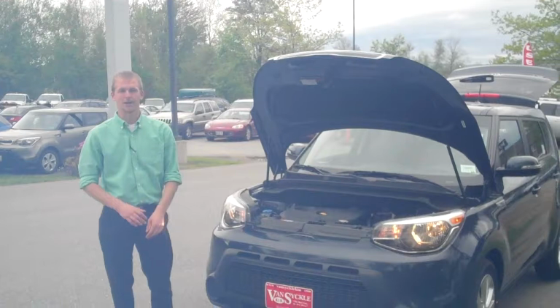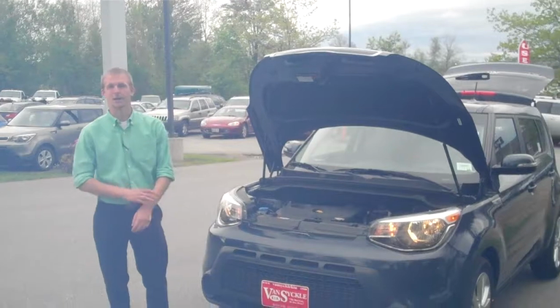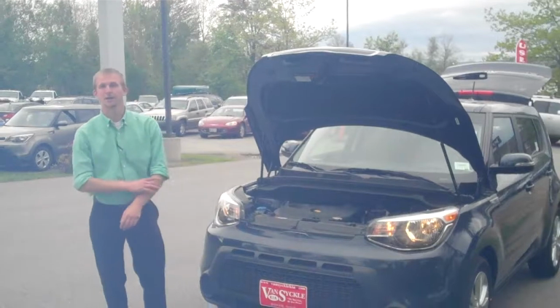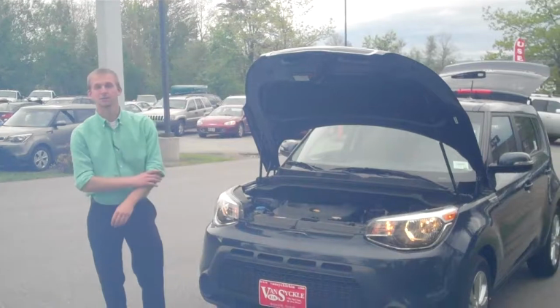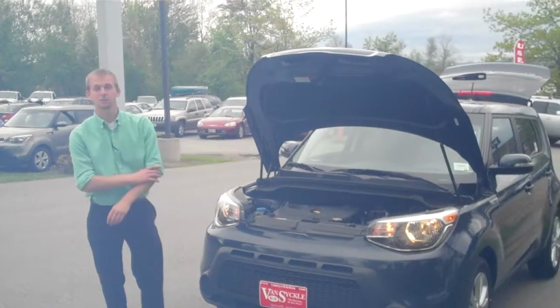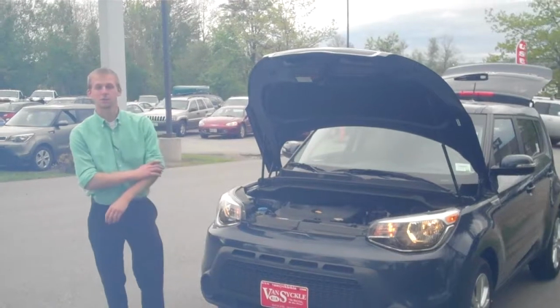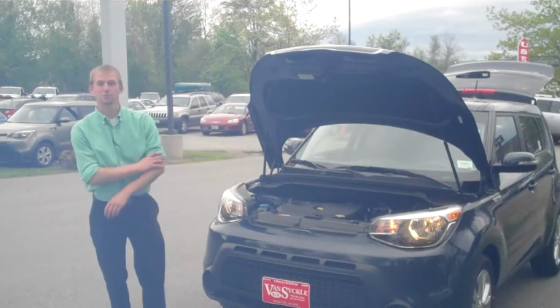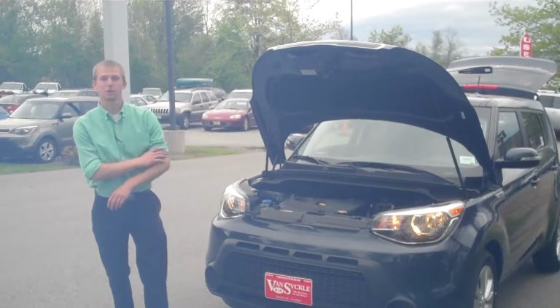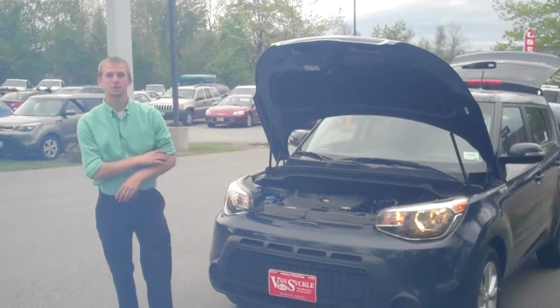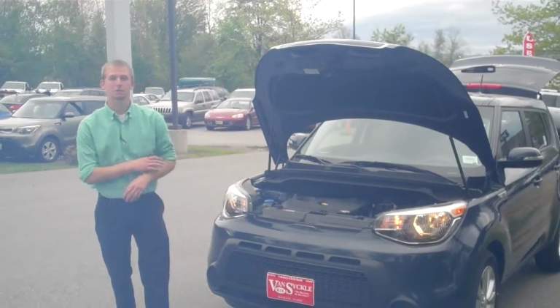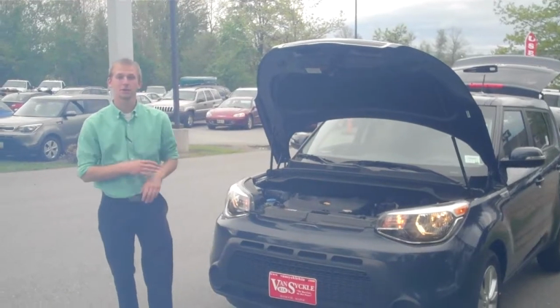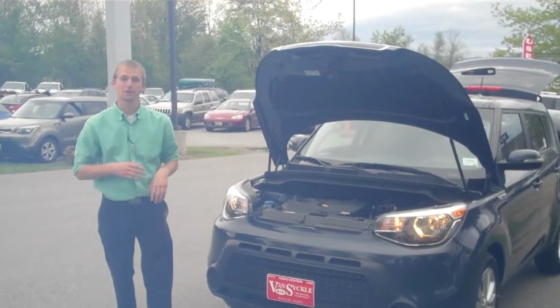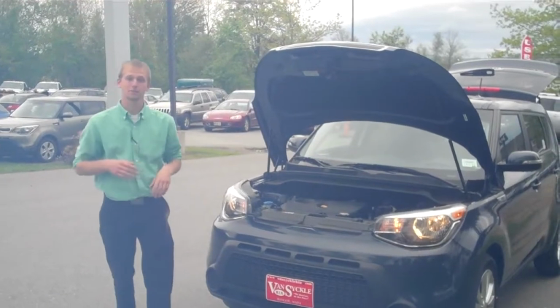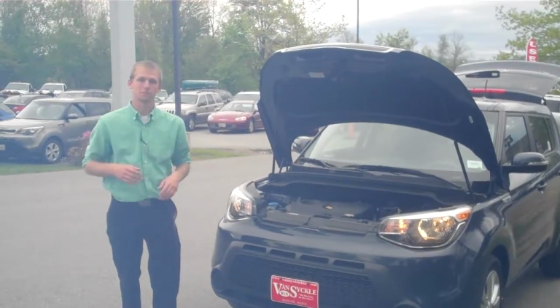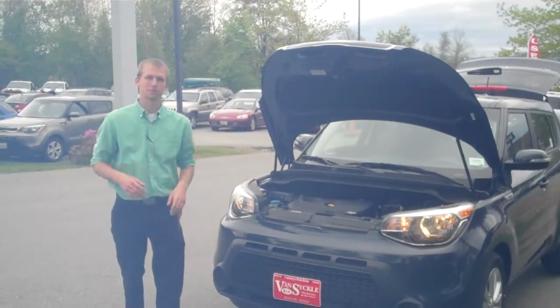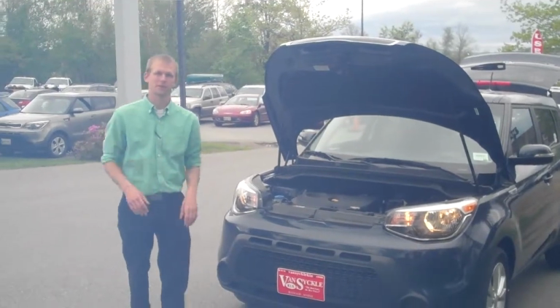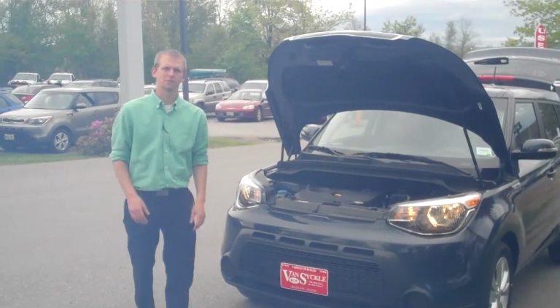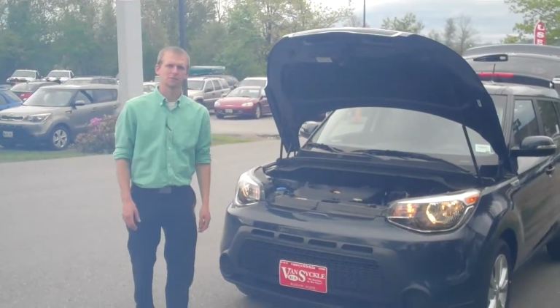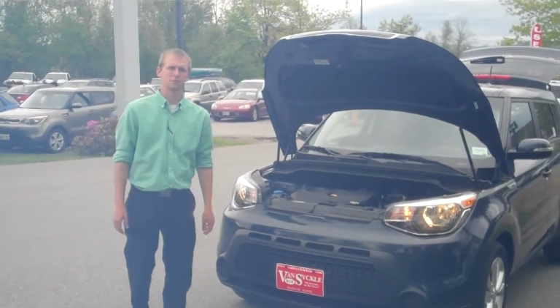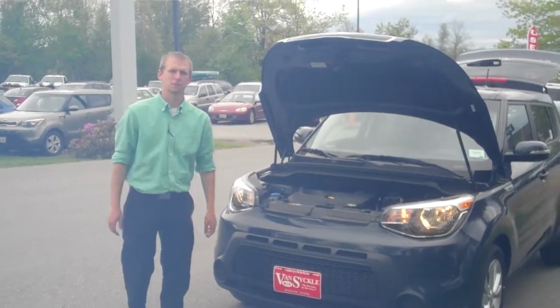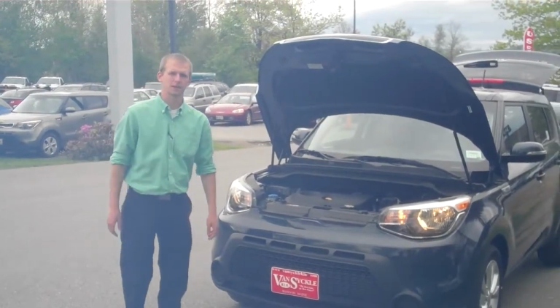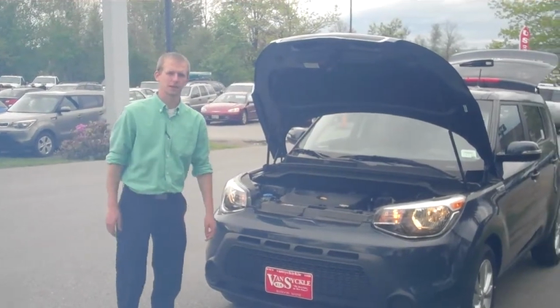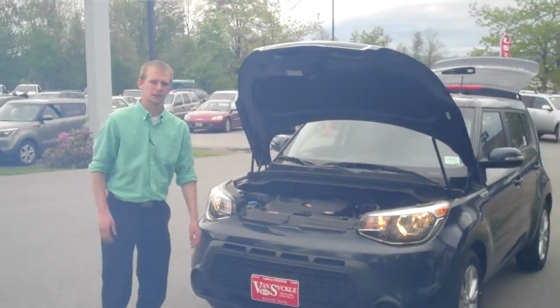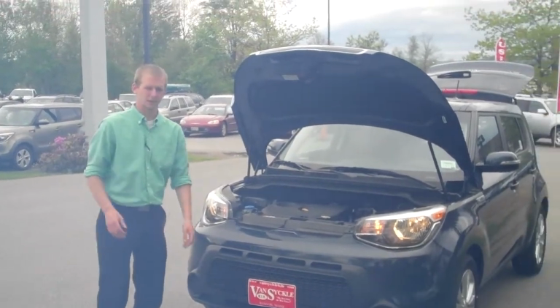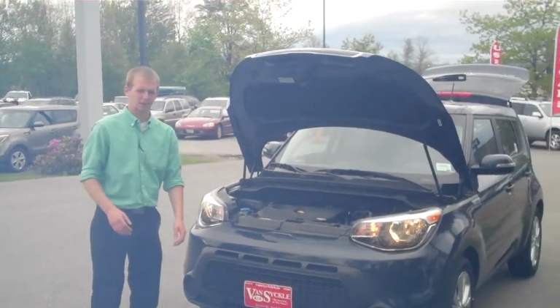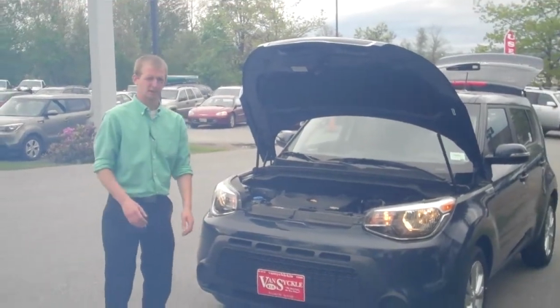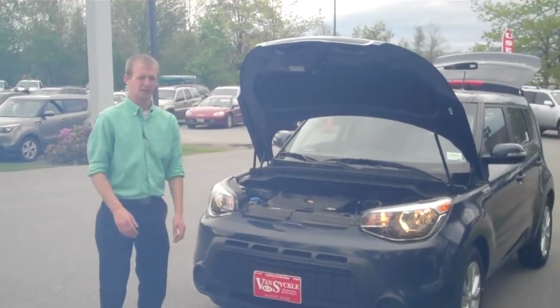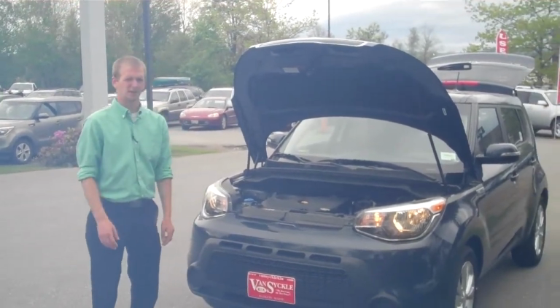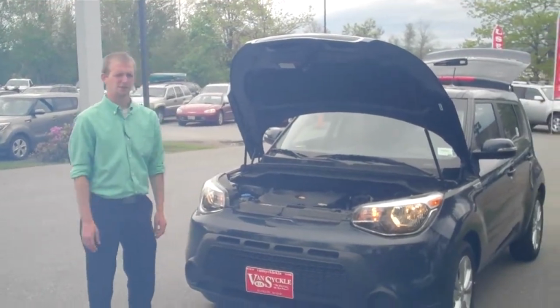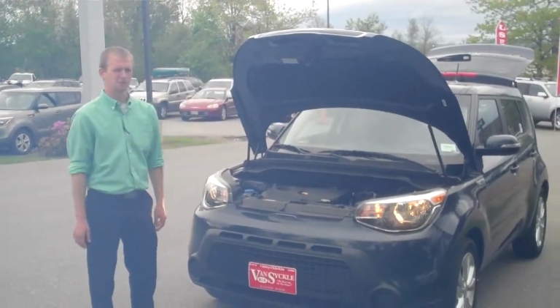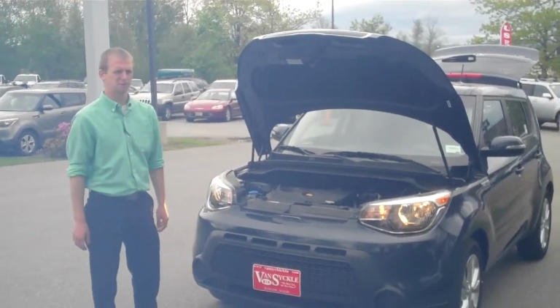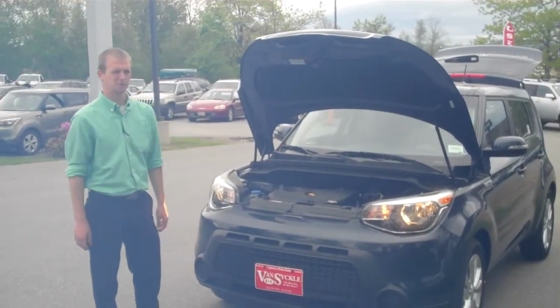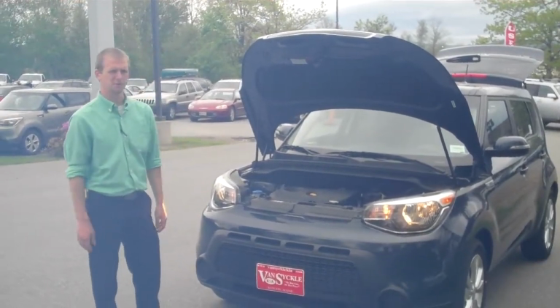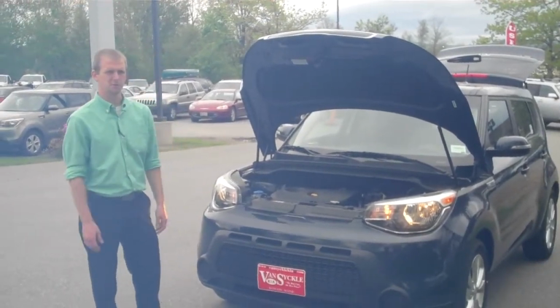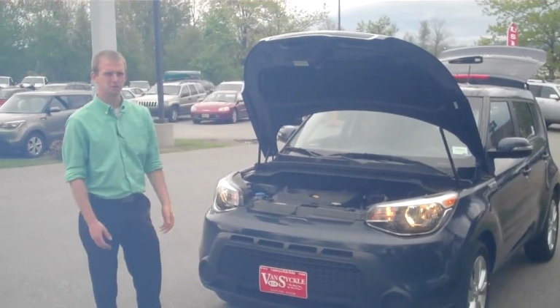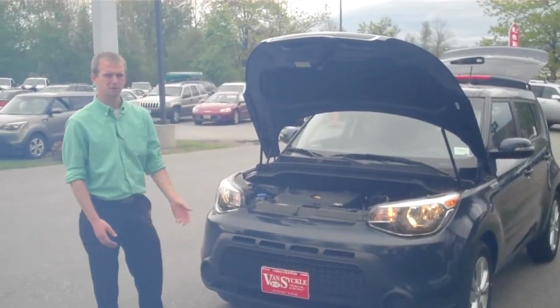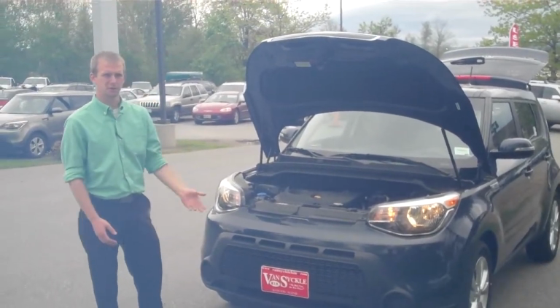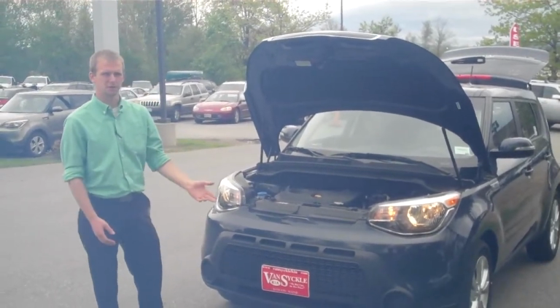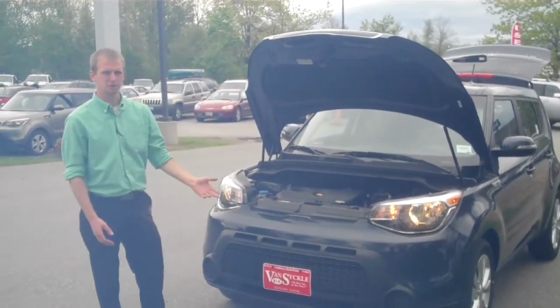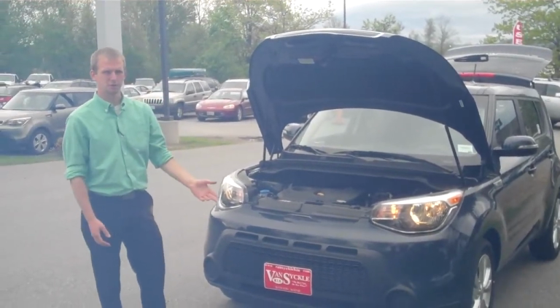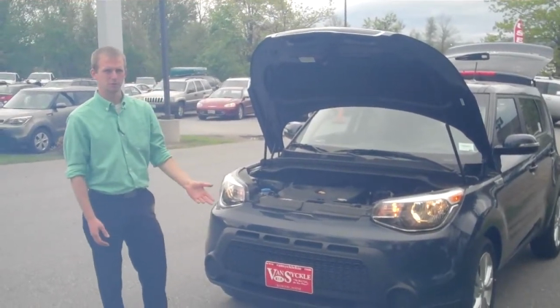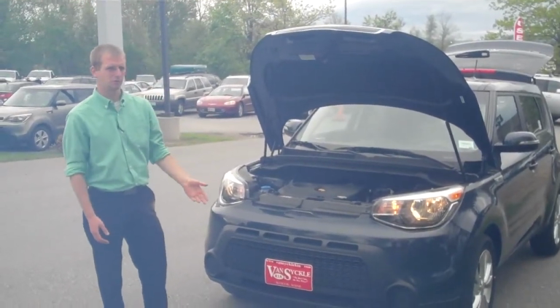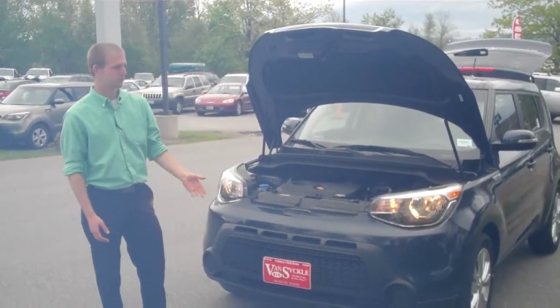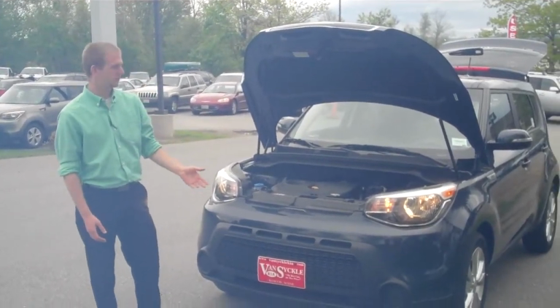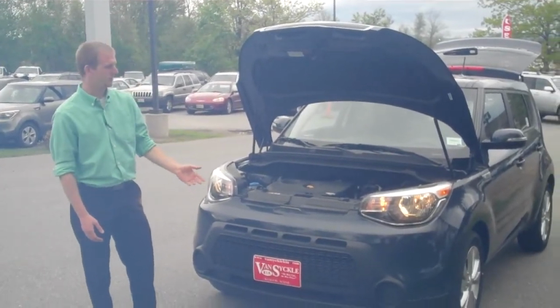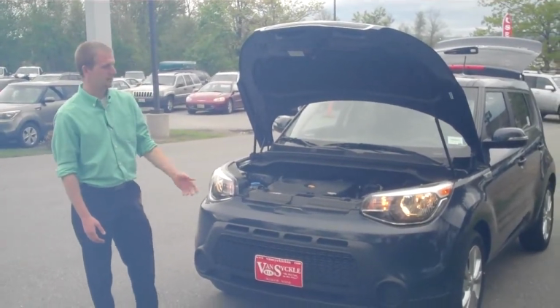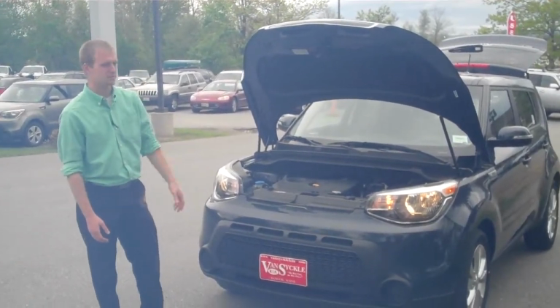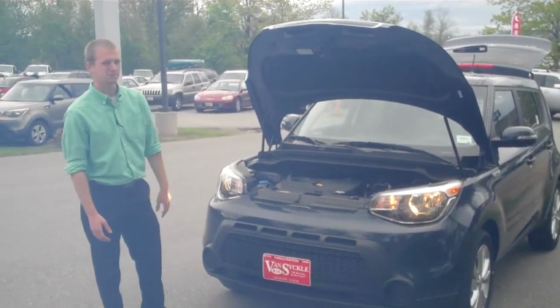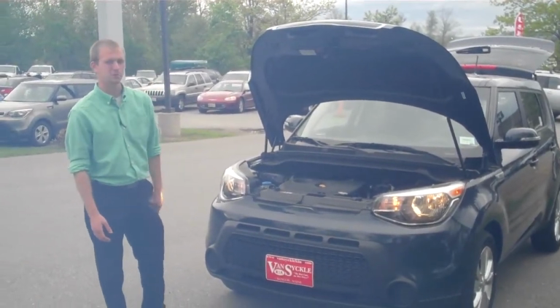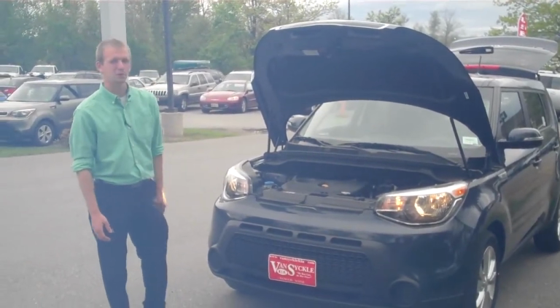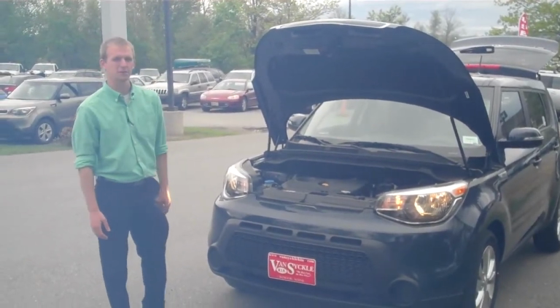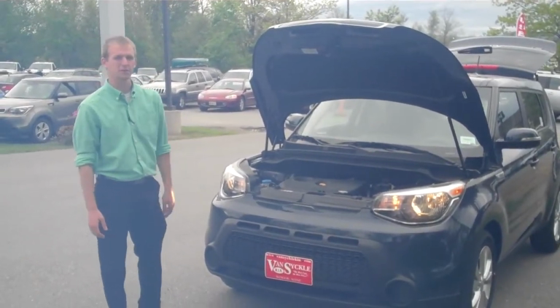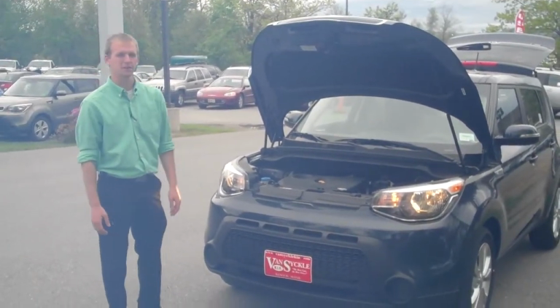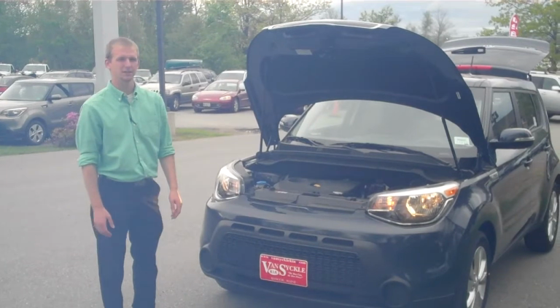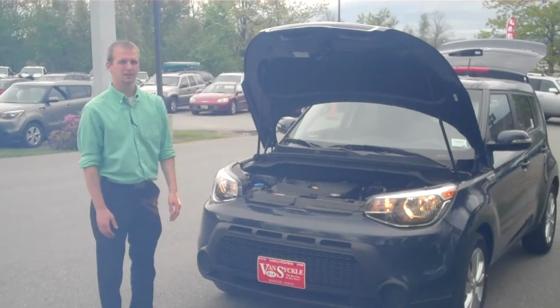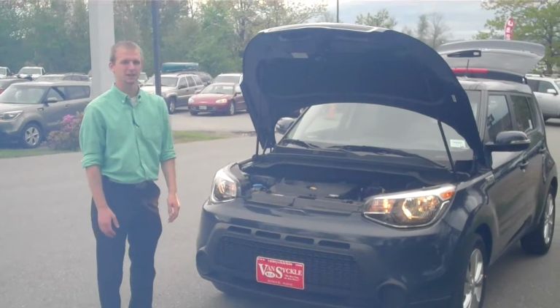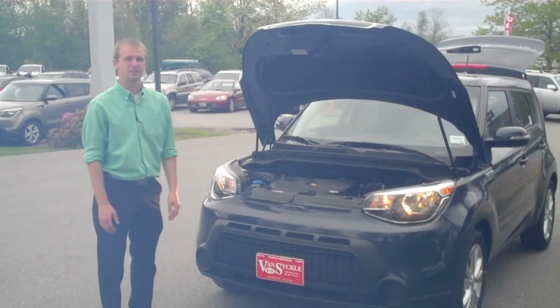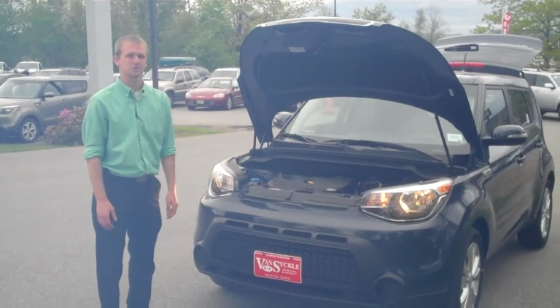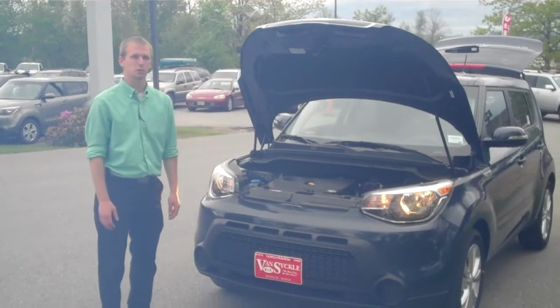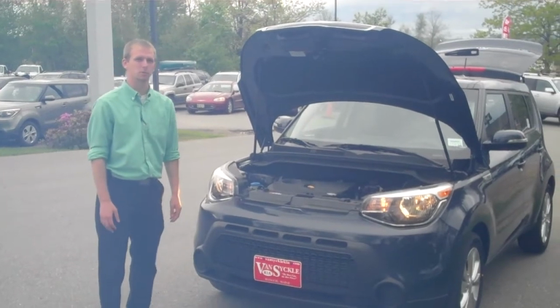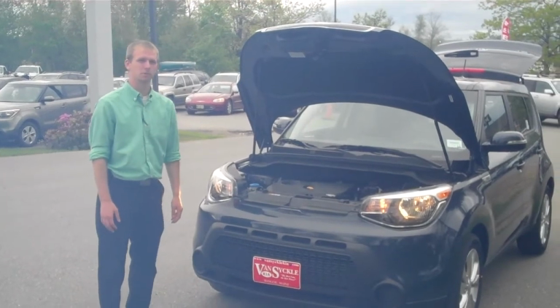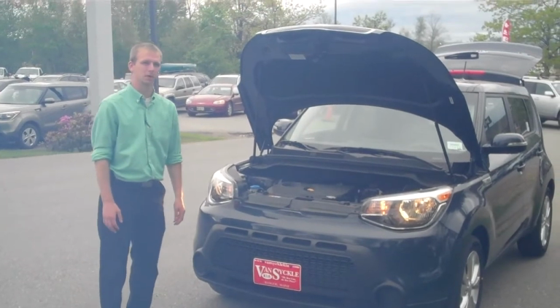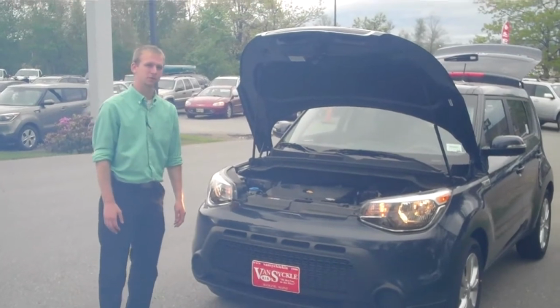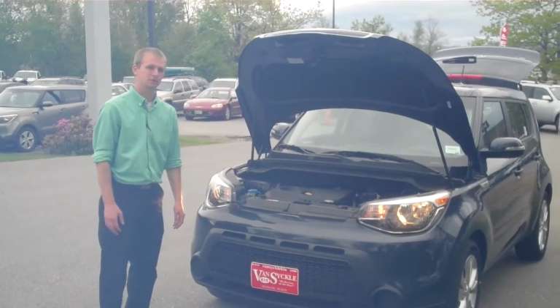Hi guys, I'm Chris Aquilina from VanSycle Kia, and I'm going to introduce to you the new 2014 Kia Soul Plus.